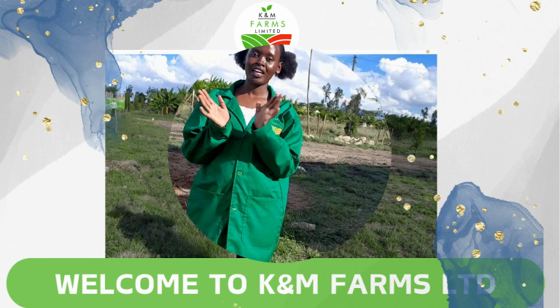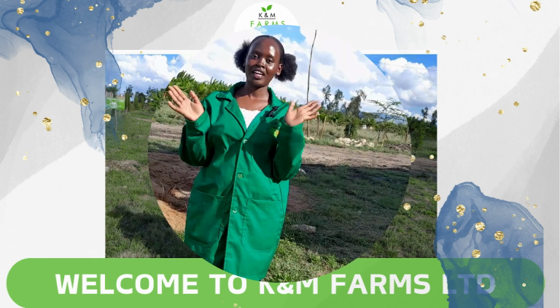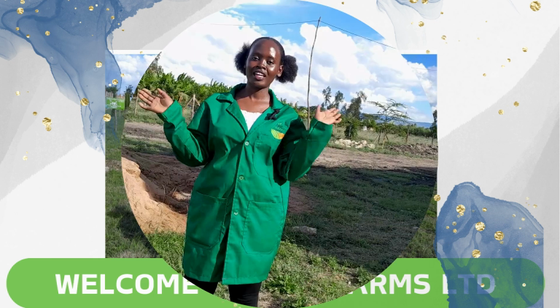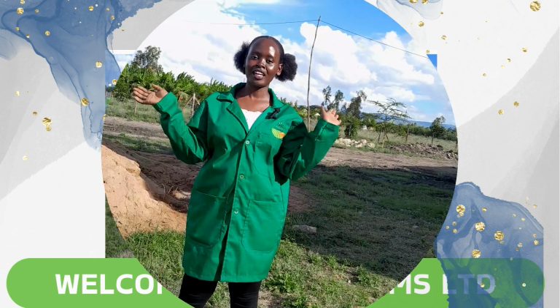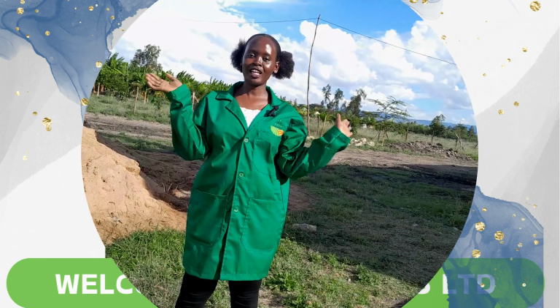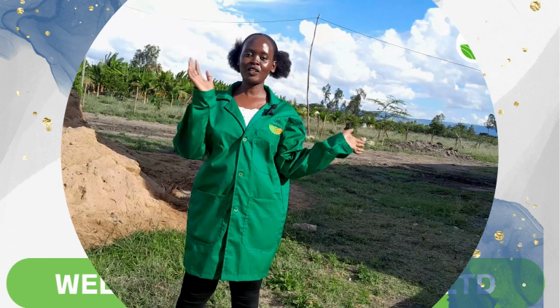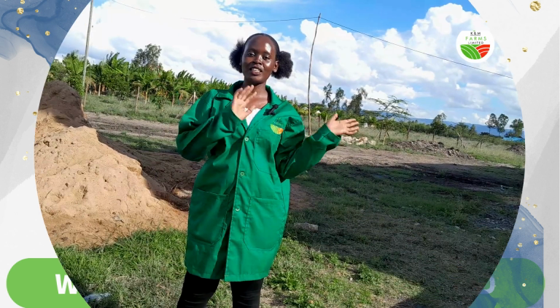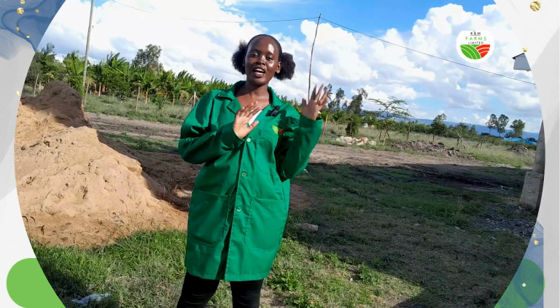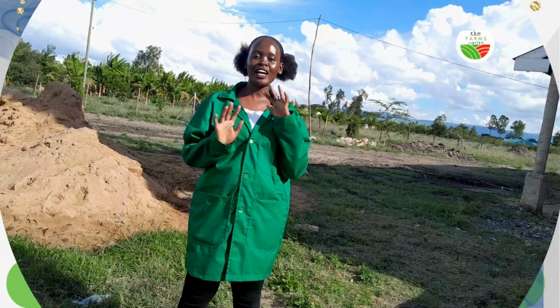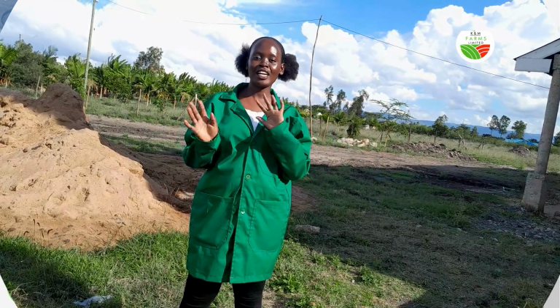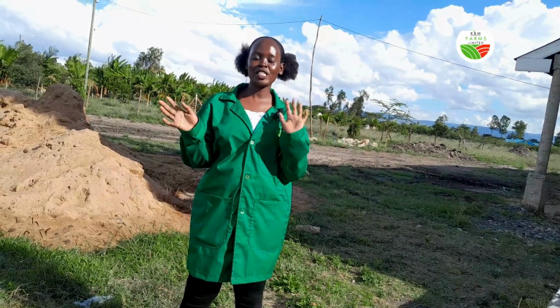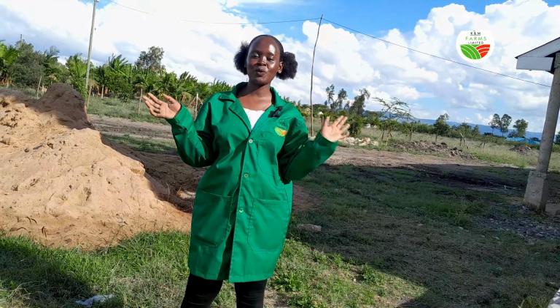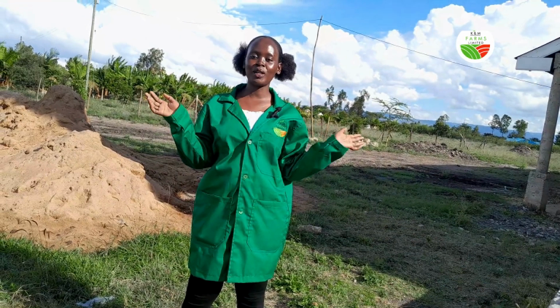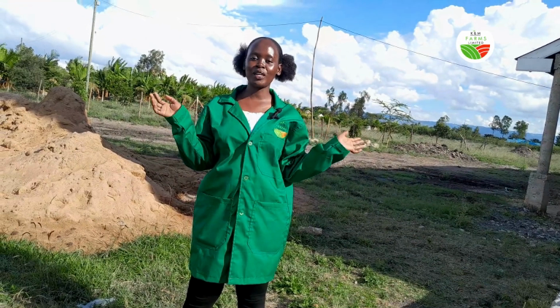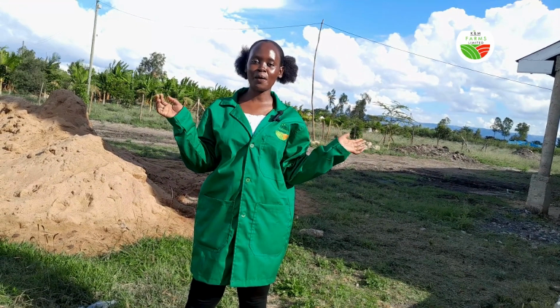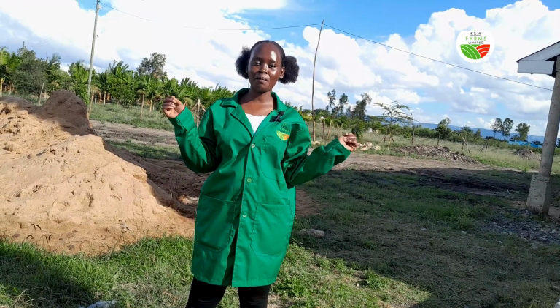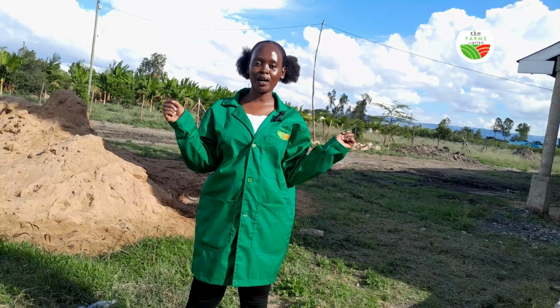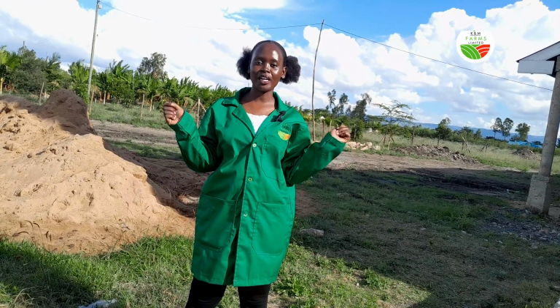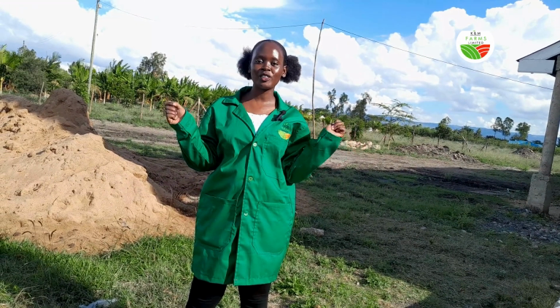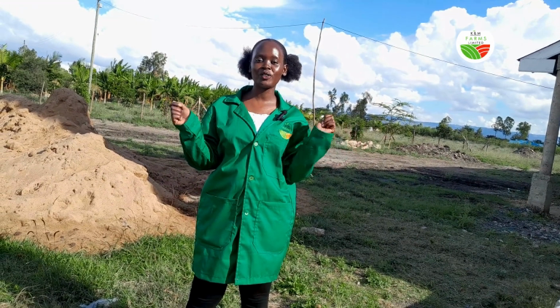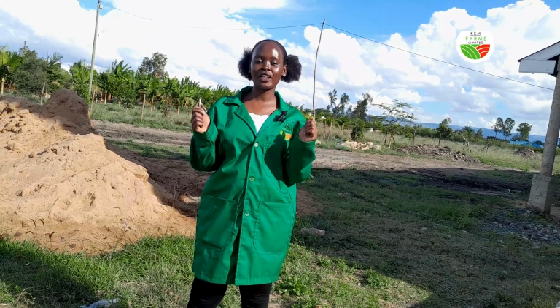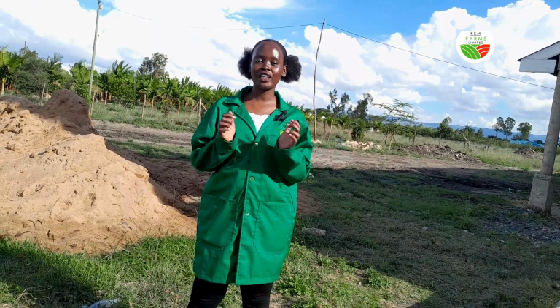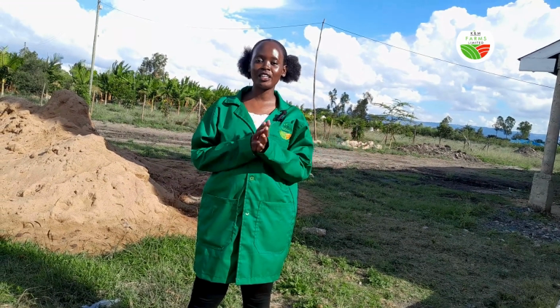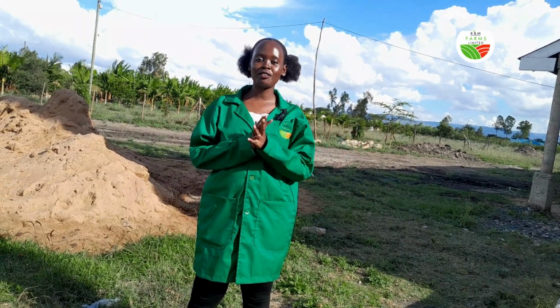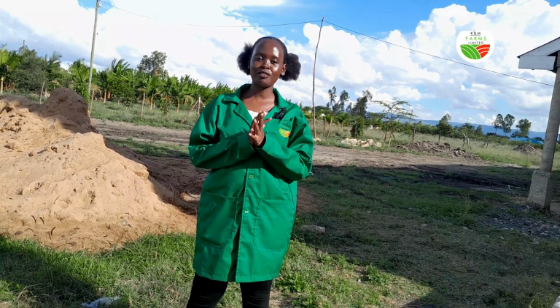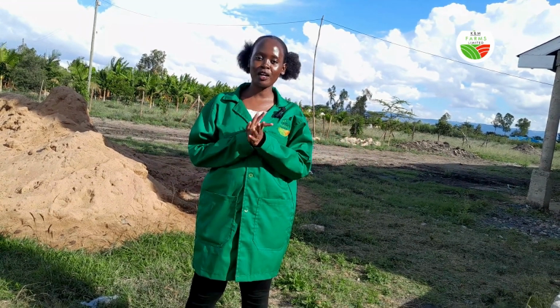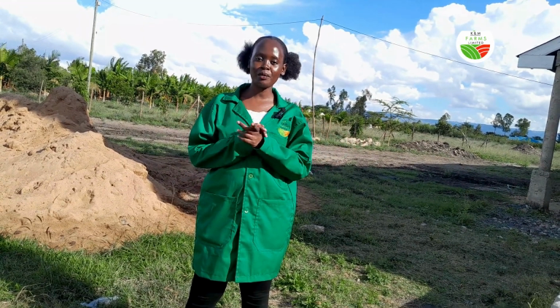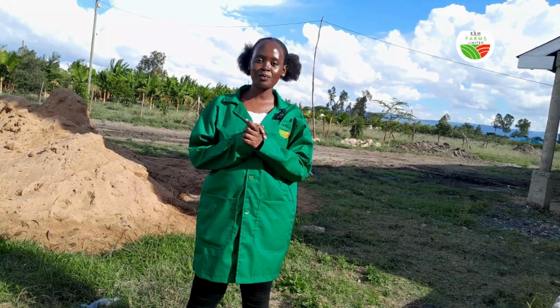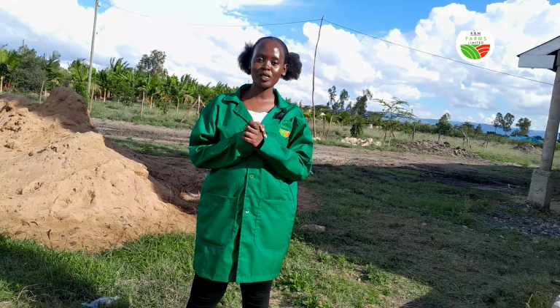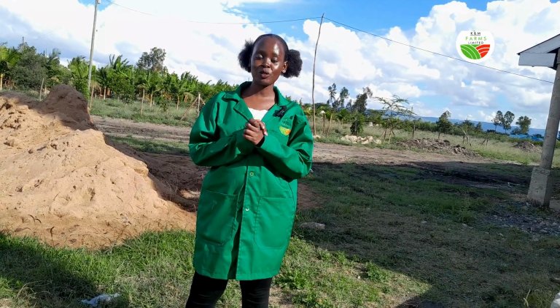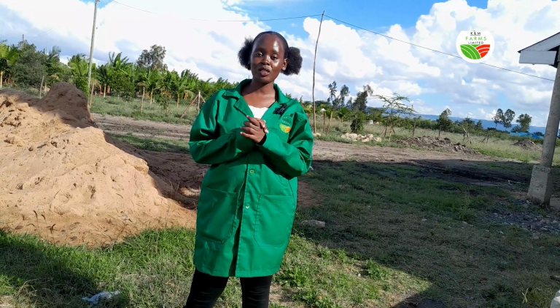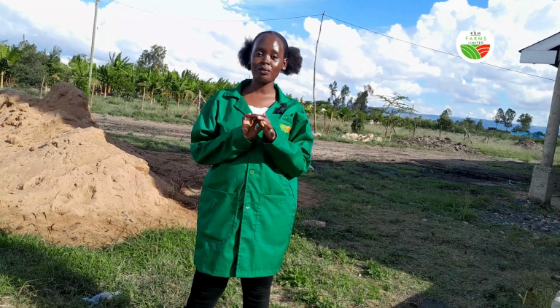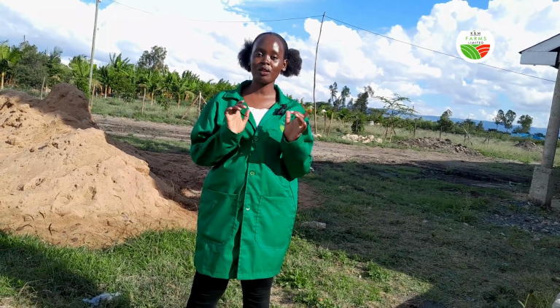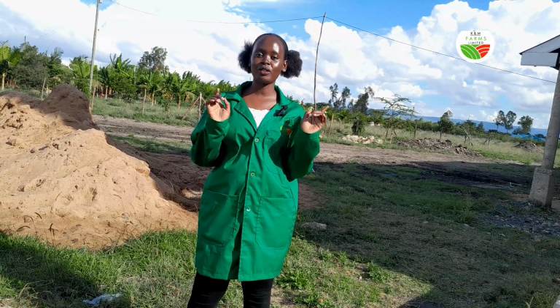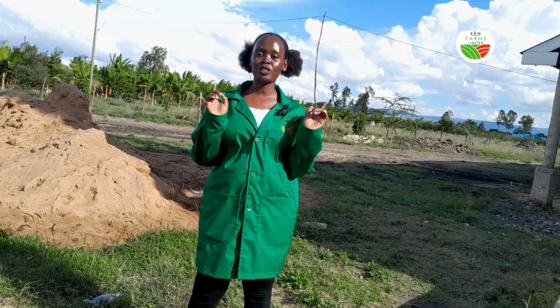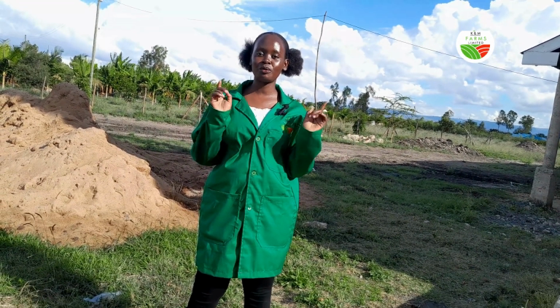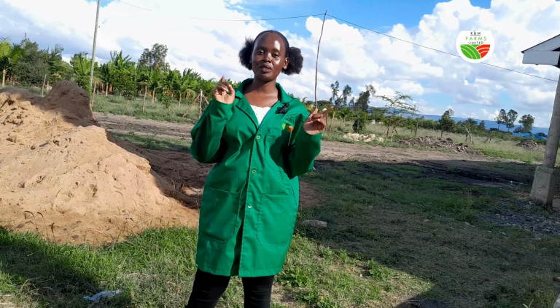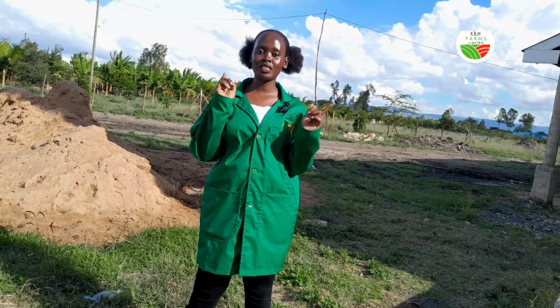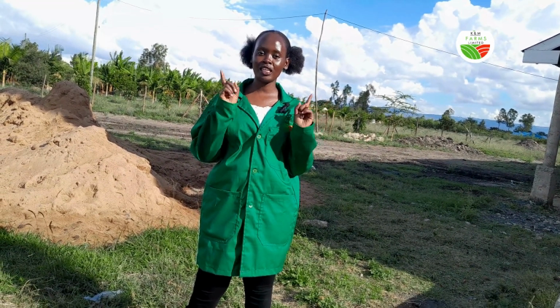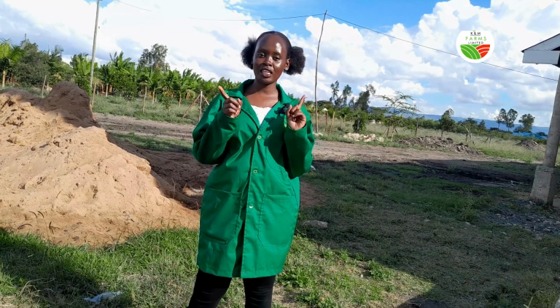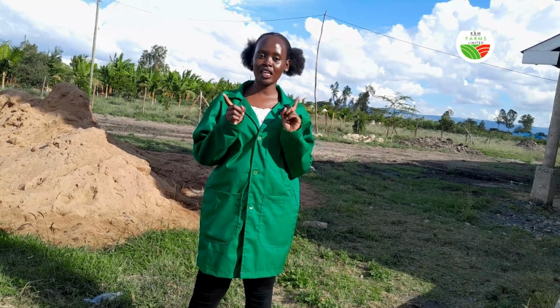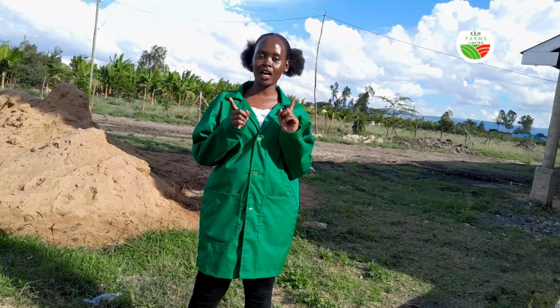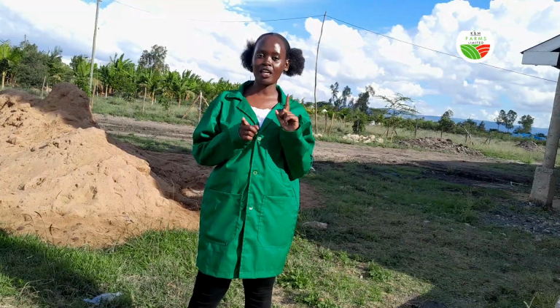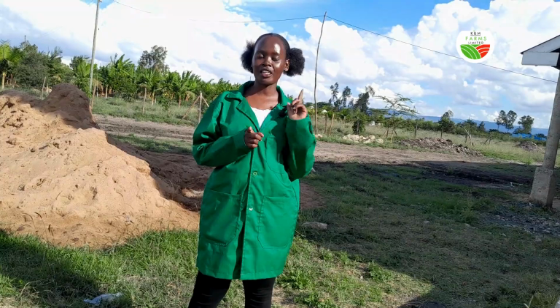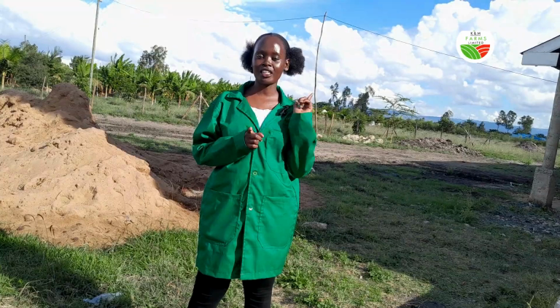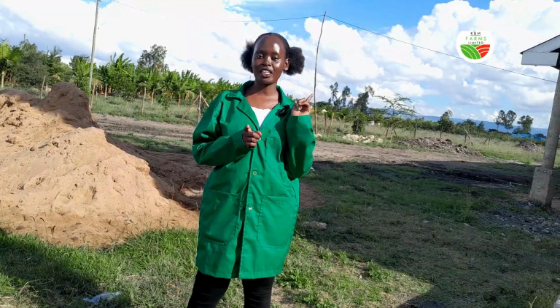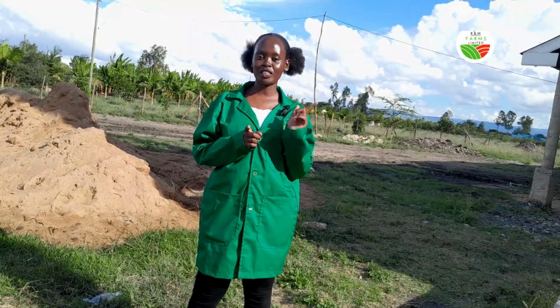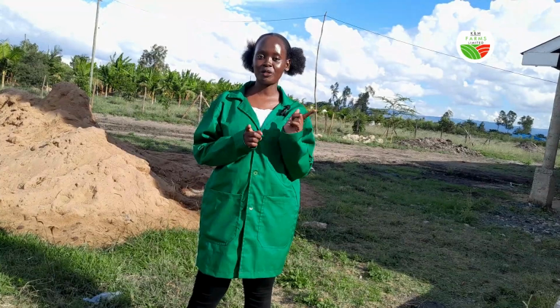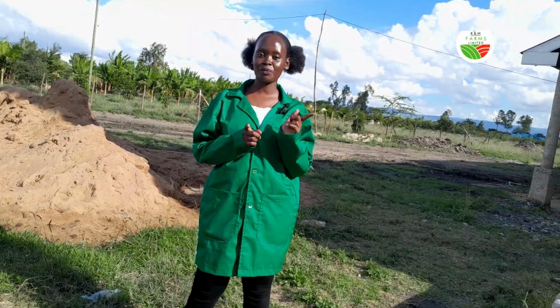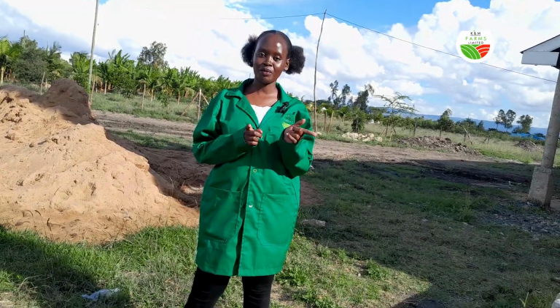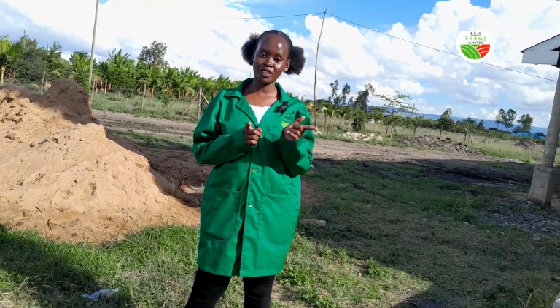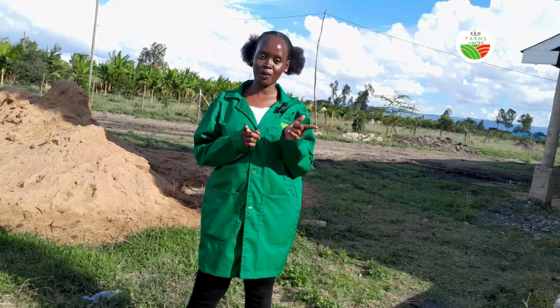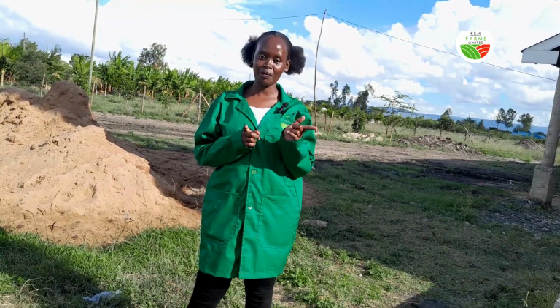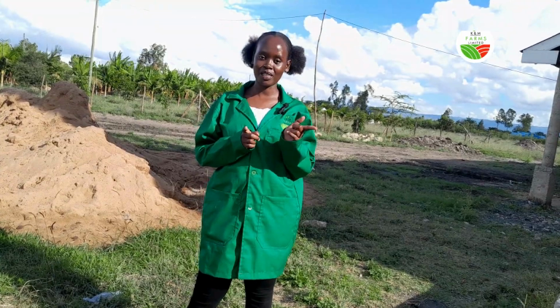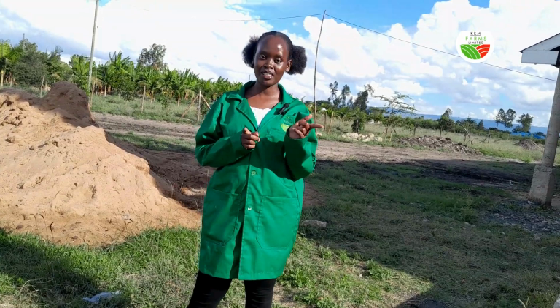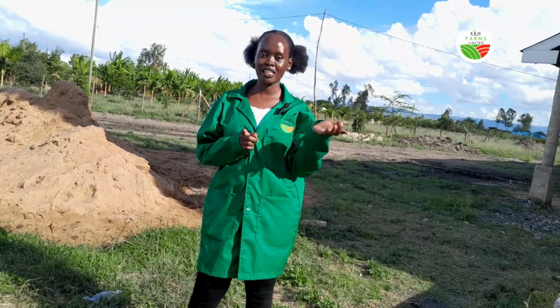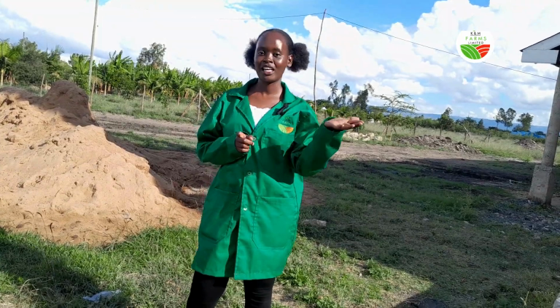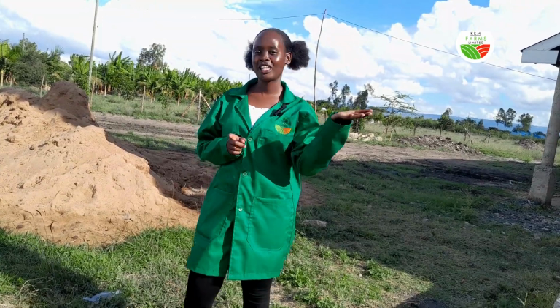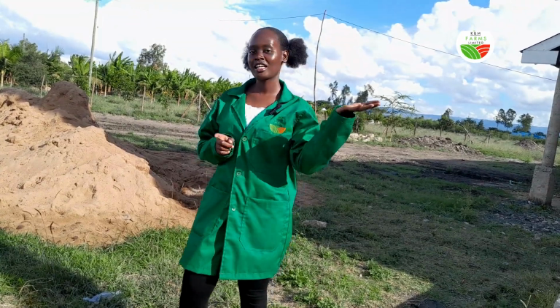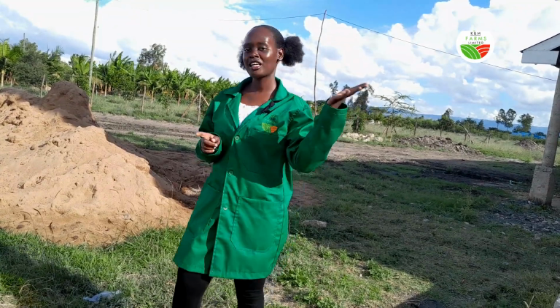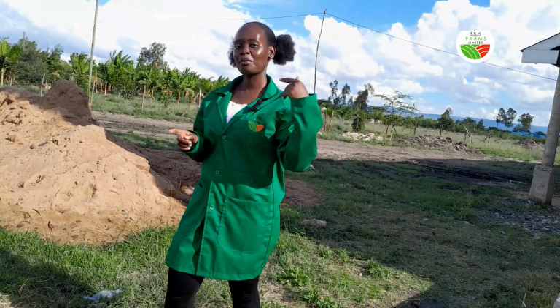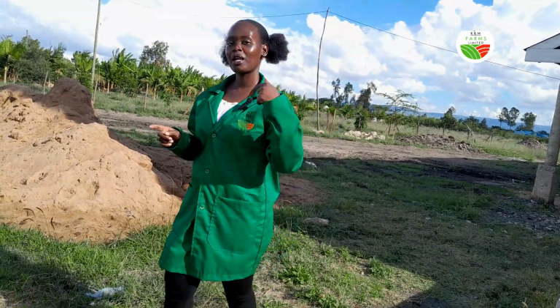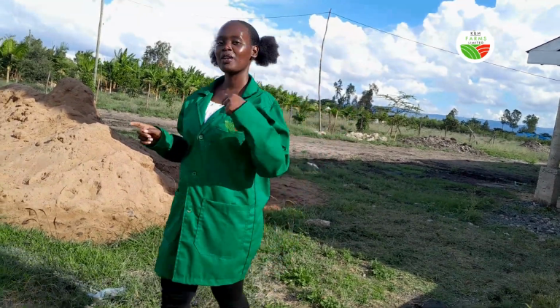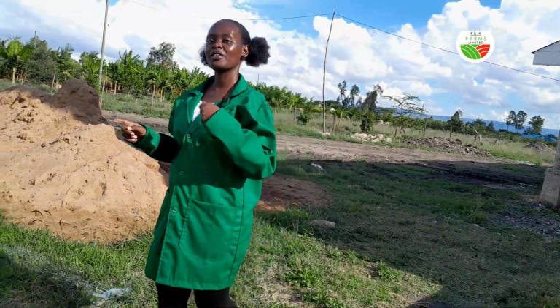Hello guys, welcome back to Kandem Farms. Today we are going to be taking our rain gauge measurements. Come along.